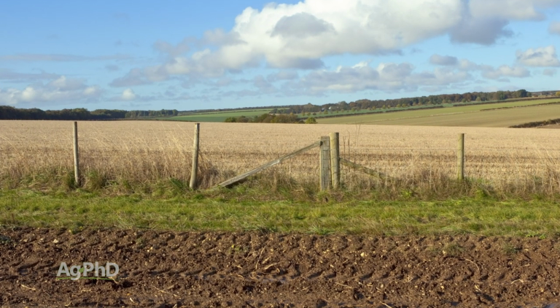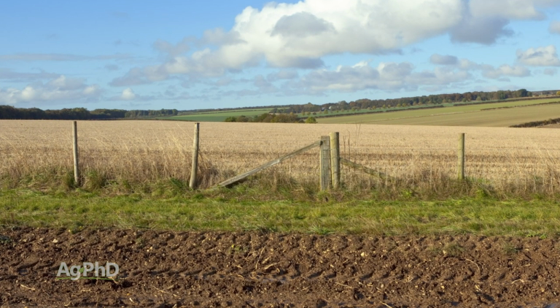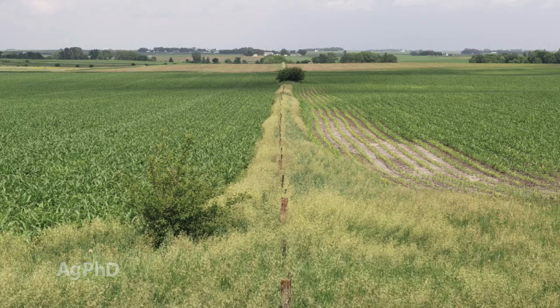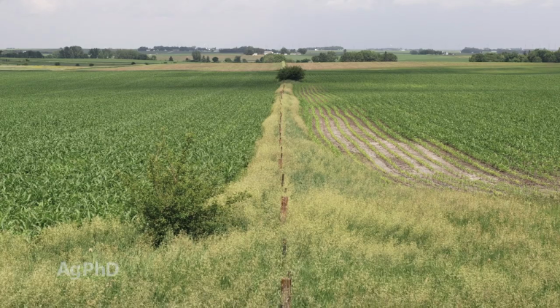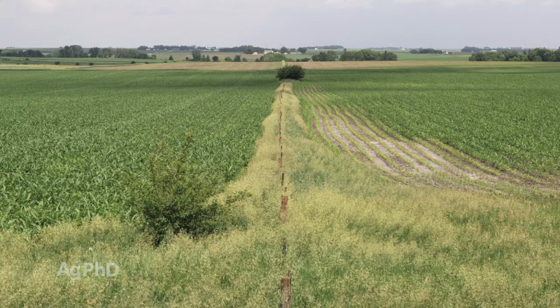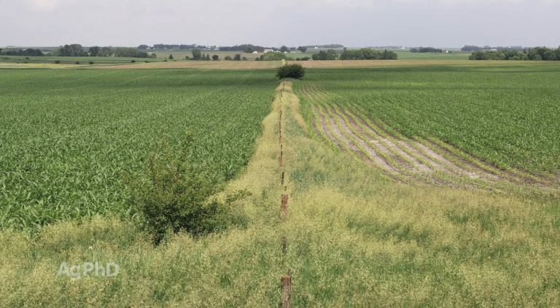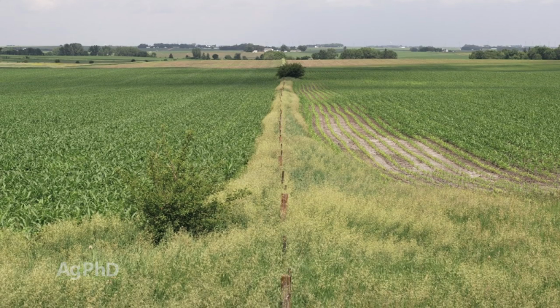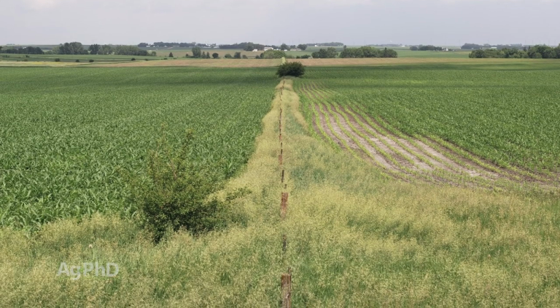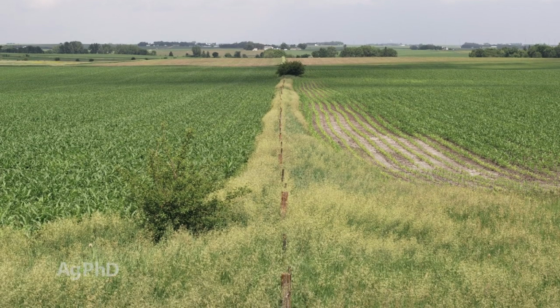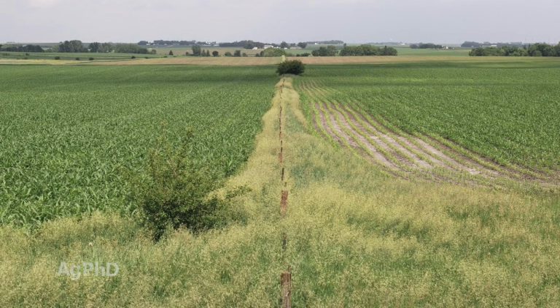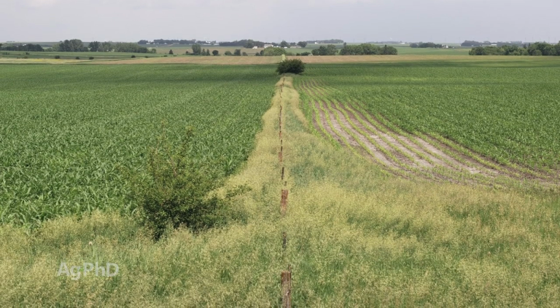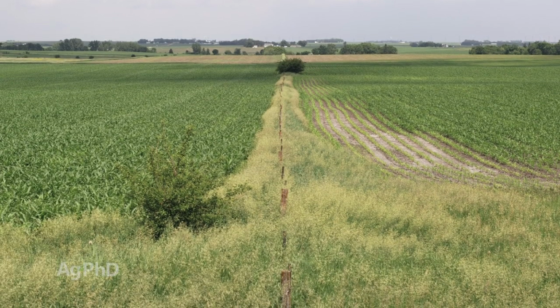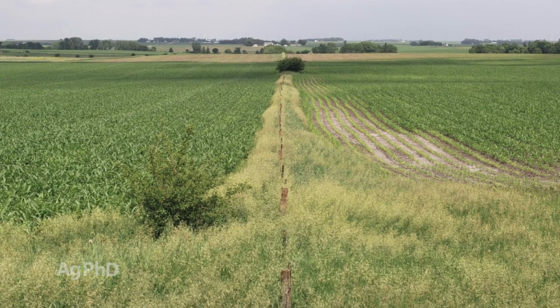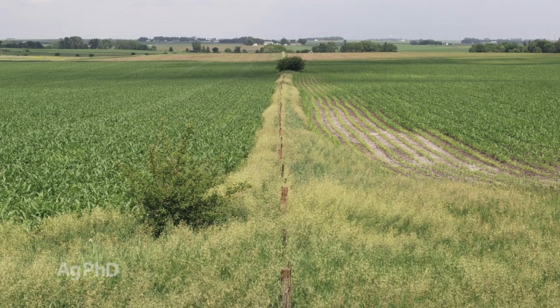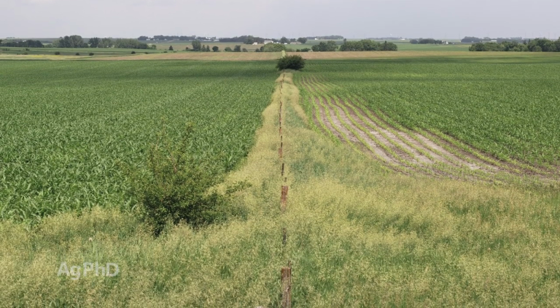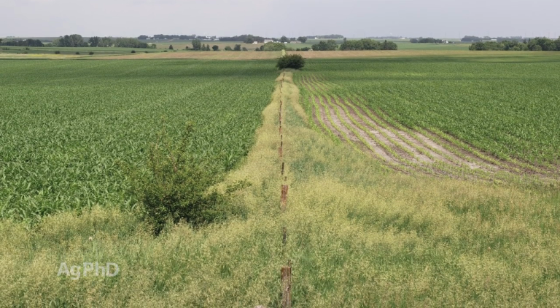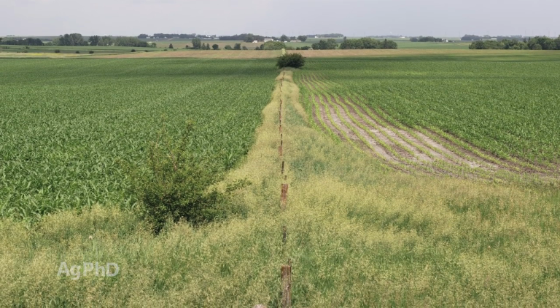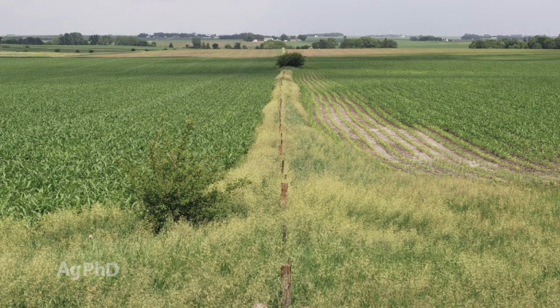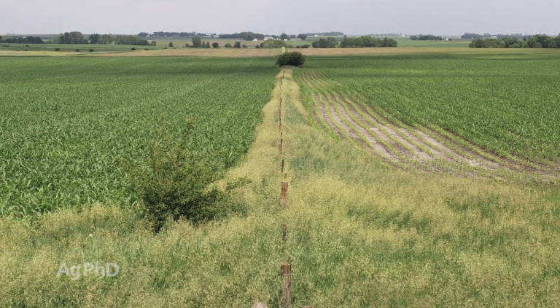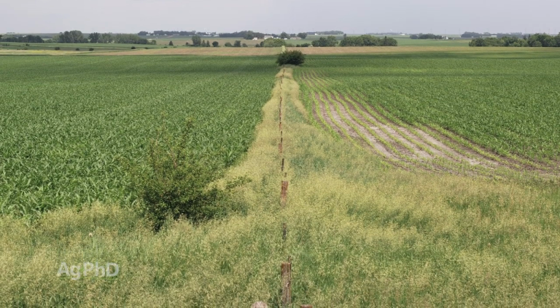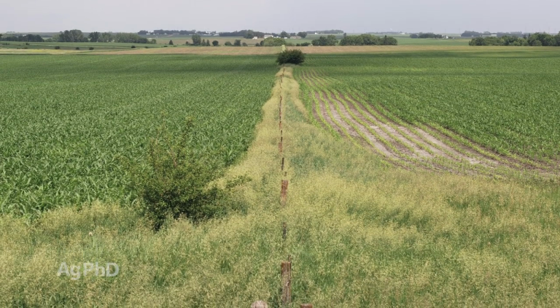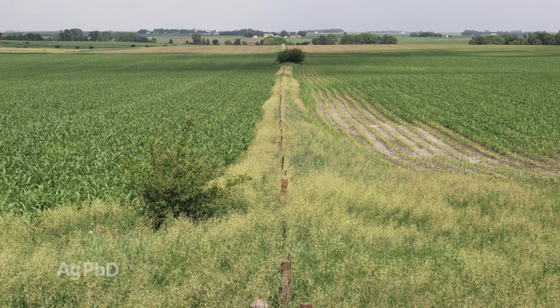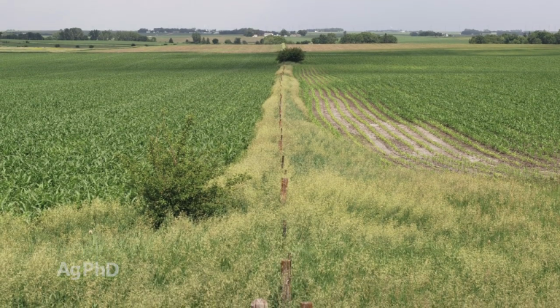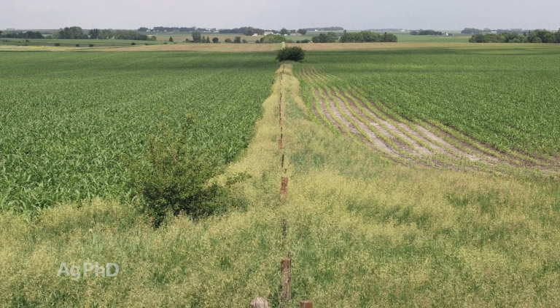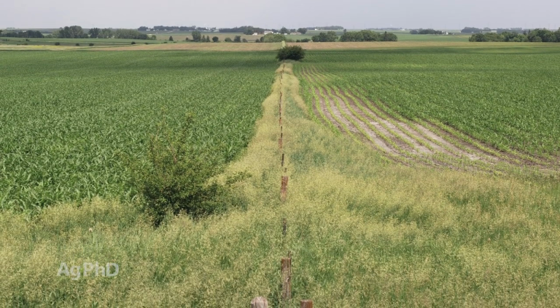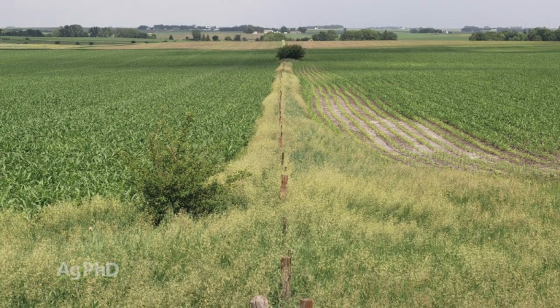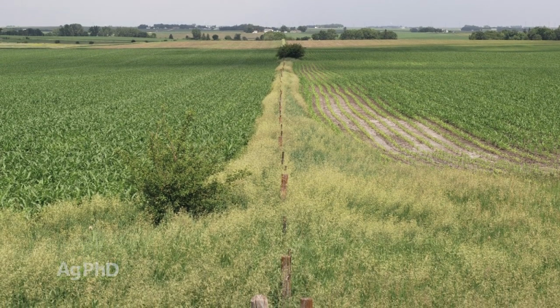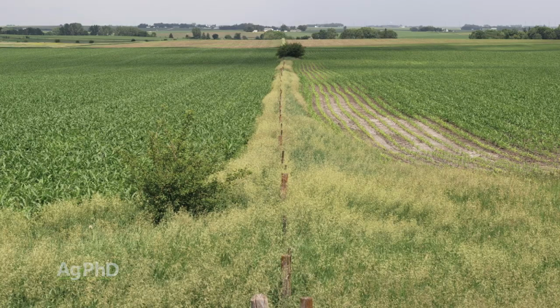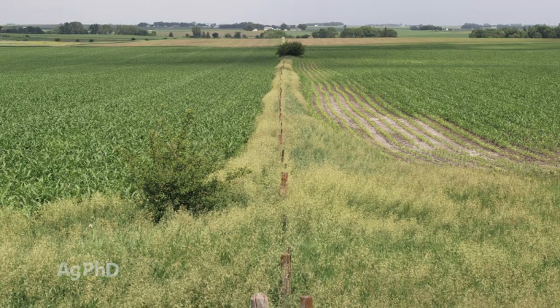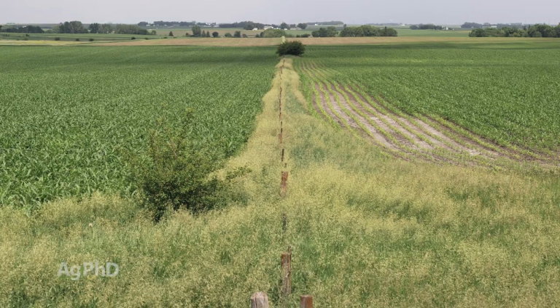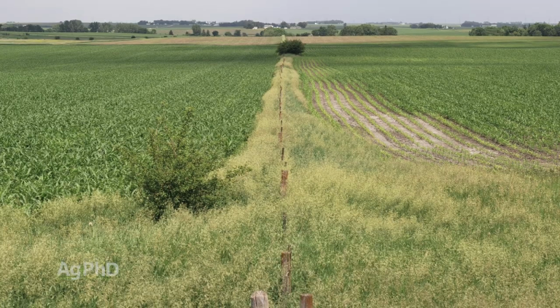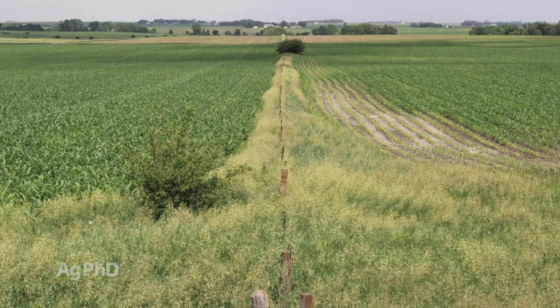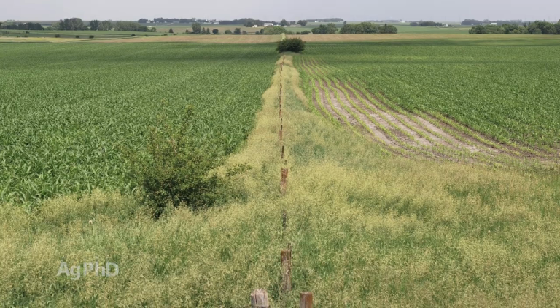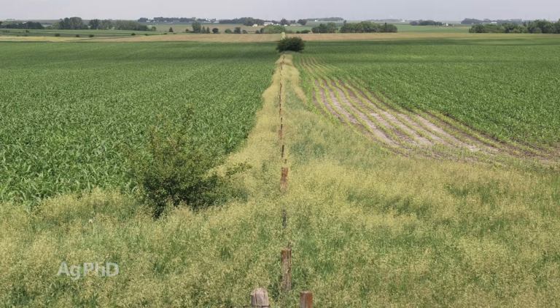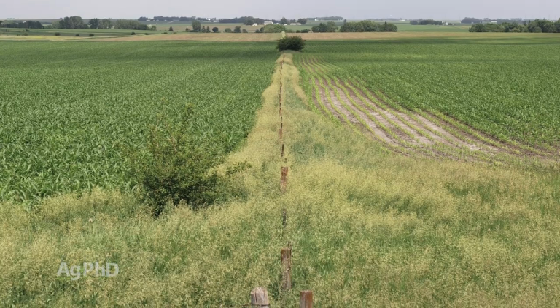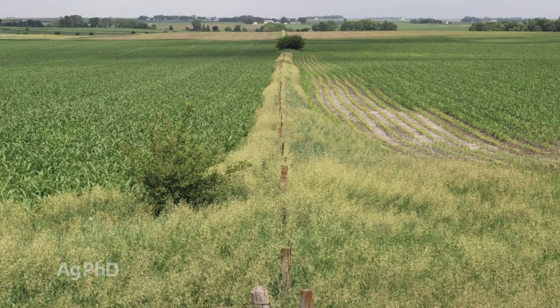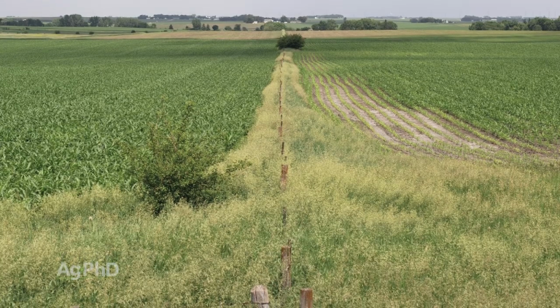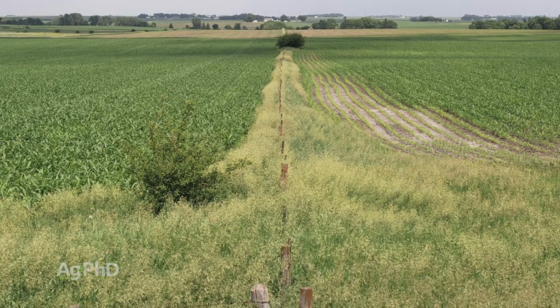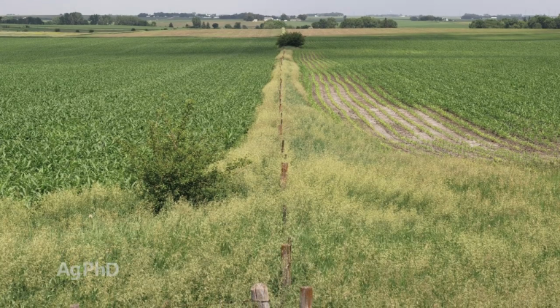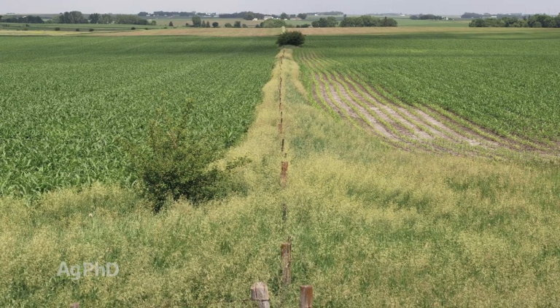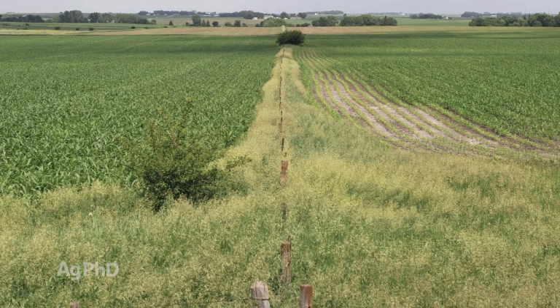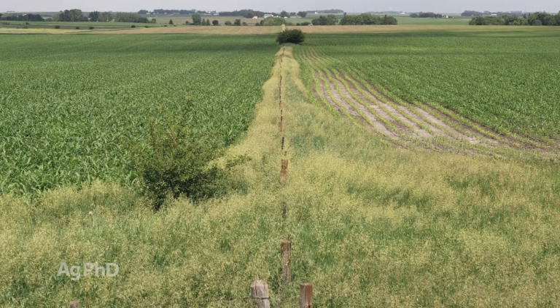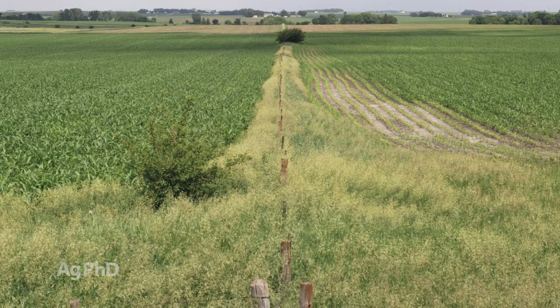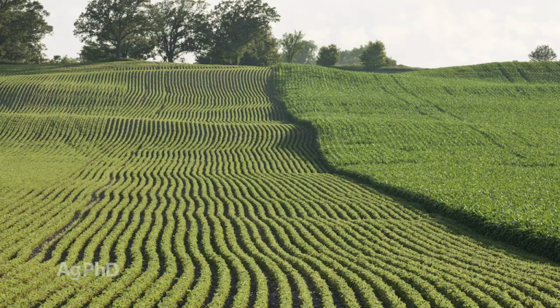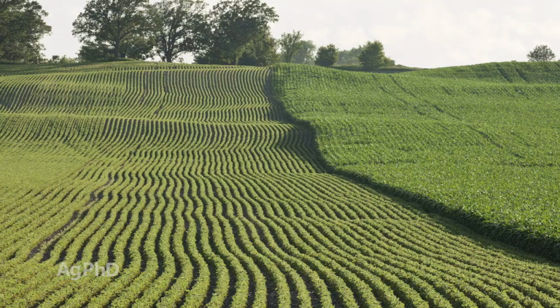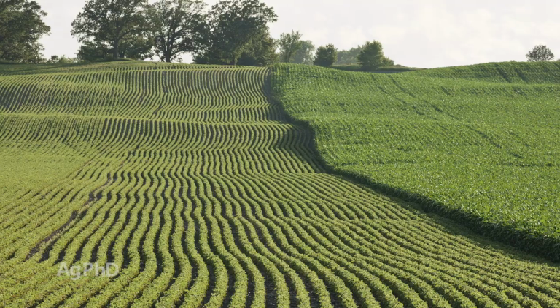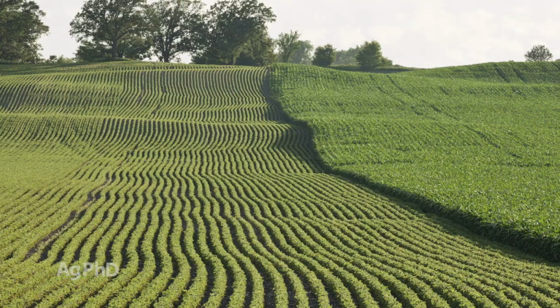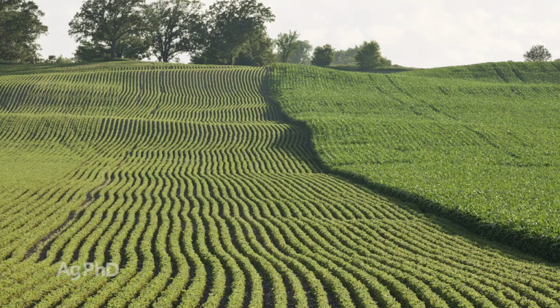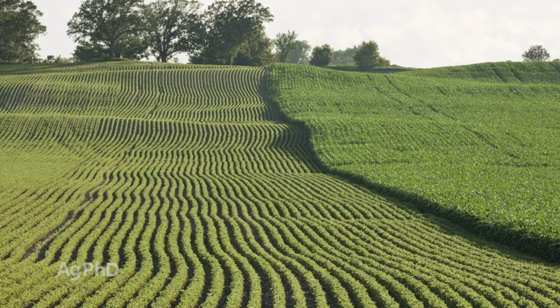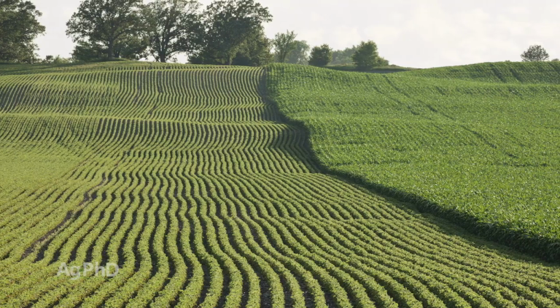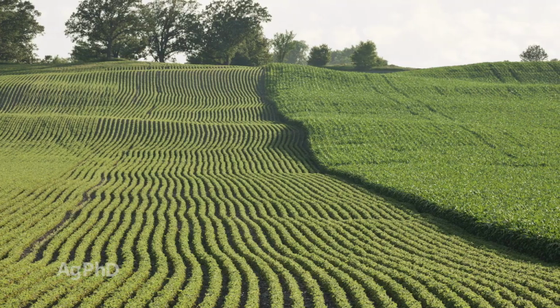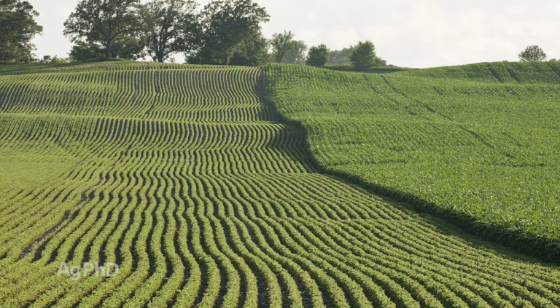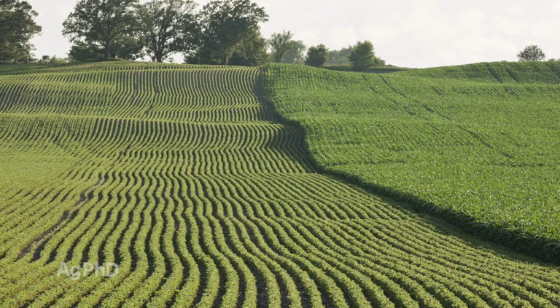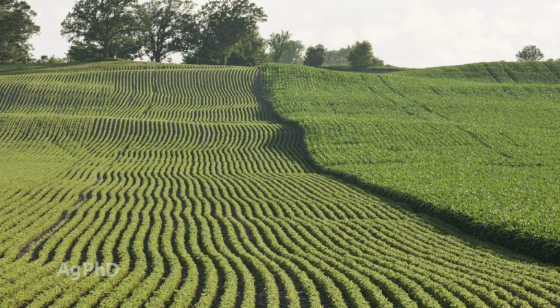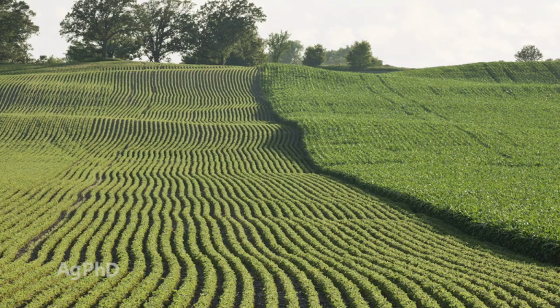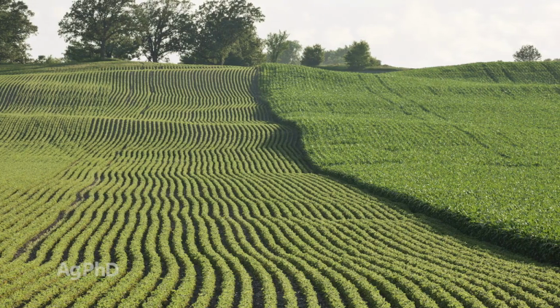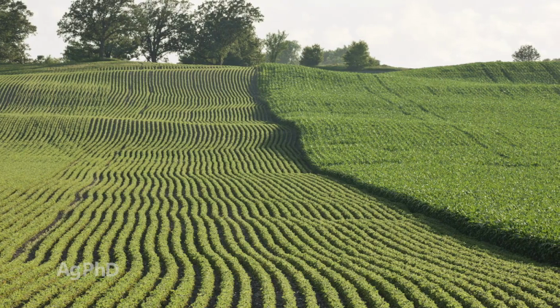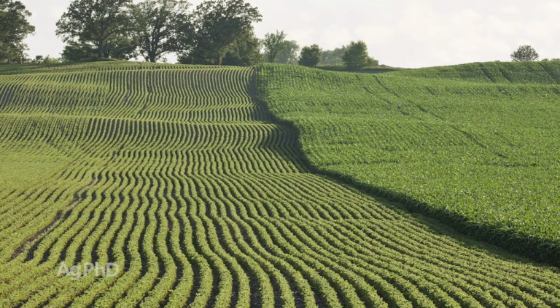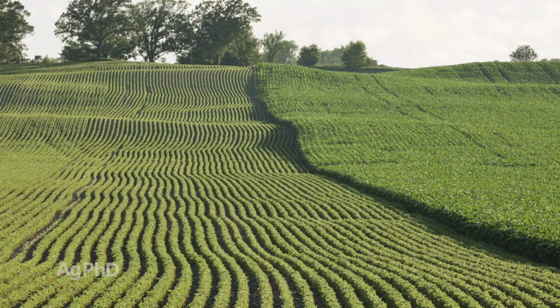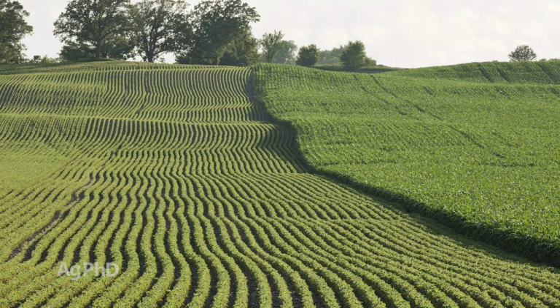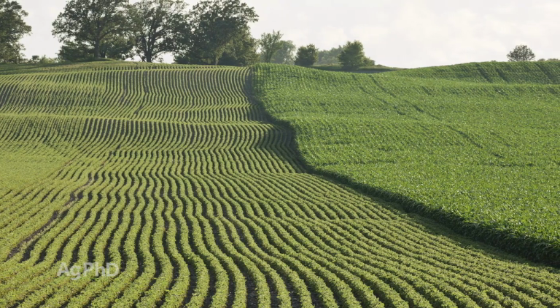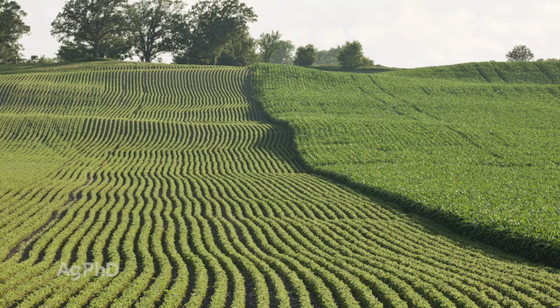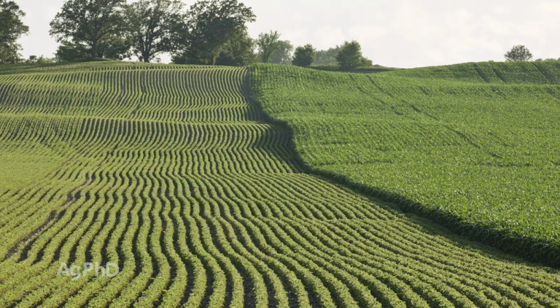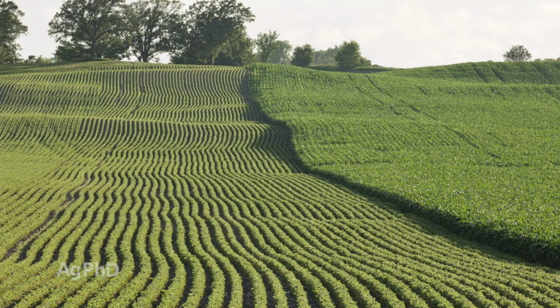Now if you're driving down the road and you say, okay I get that, there's a fence line here, but the next field there's no fences — what's going on there?